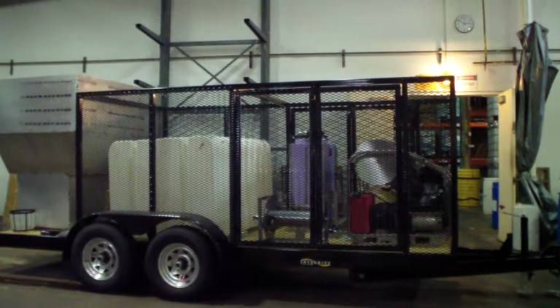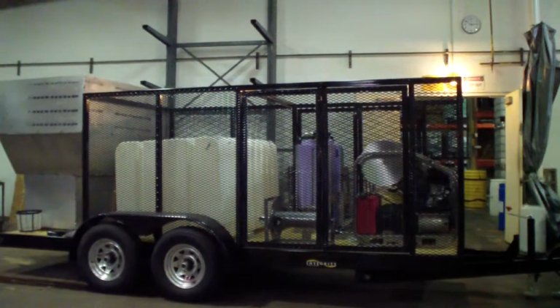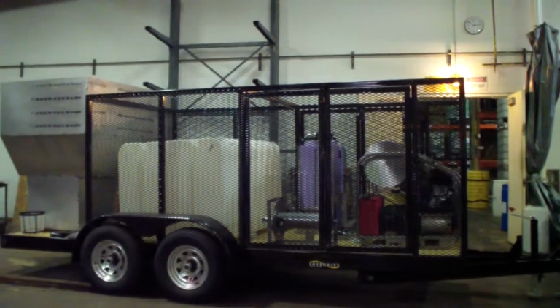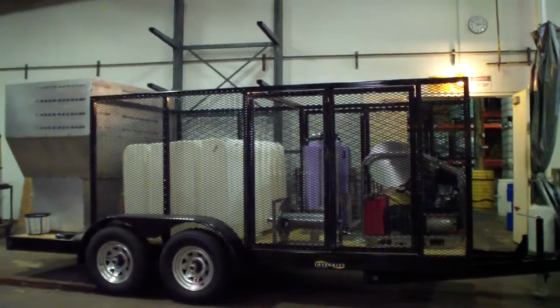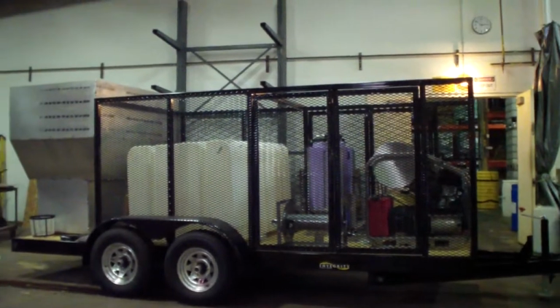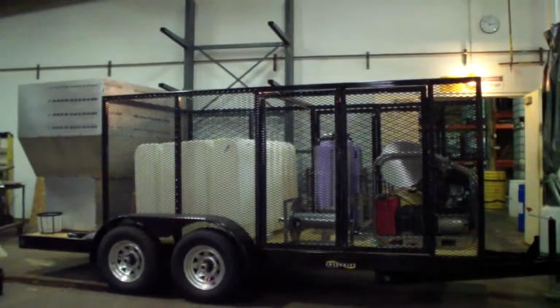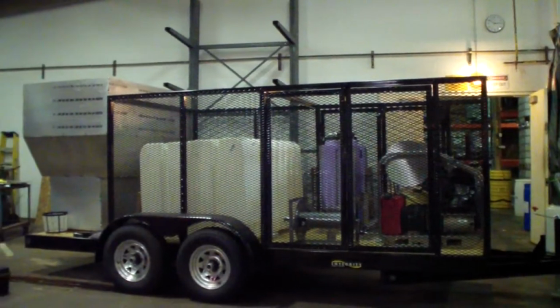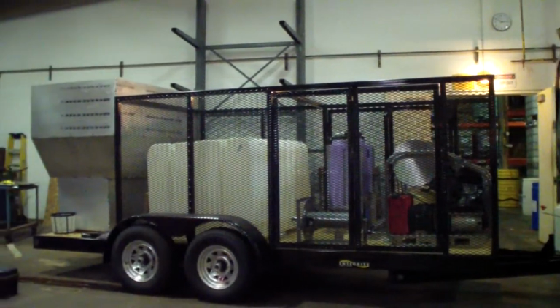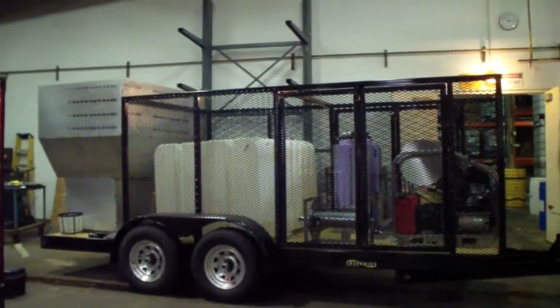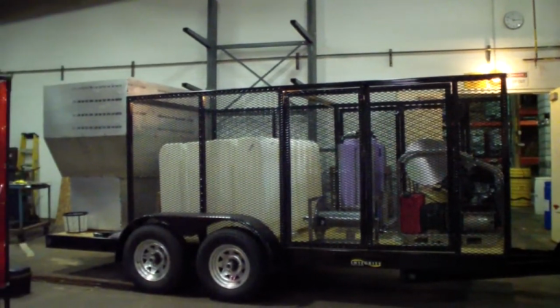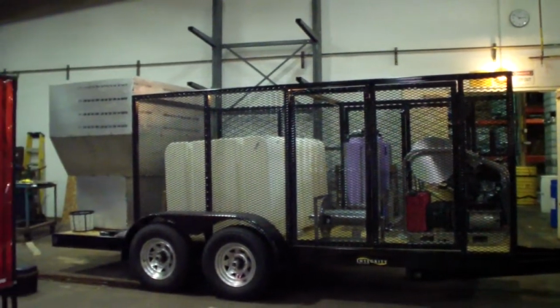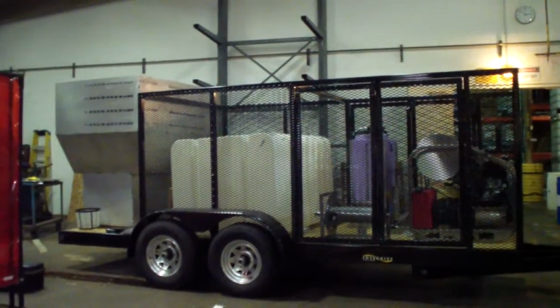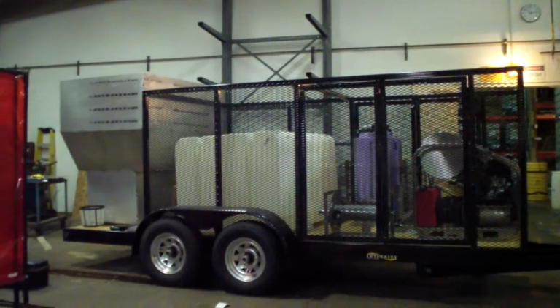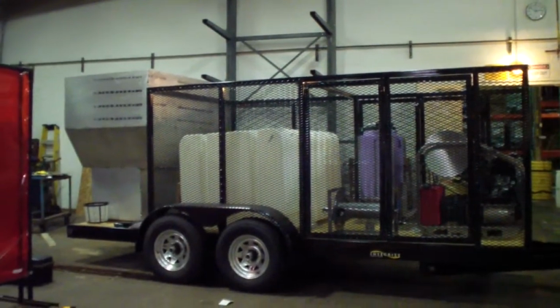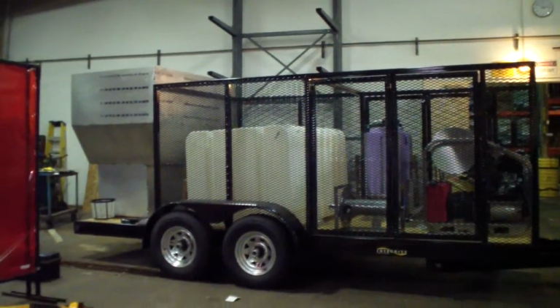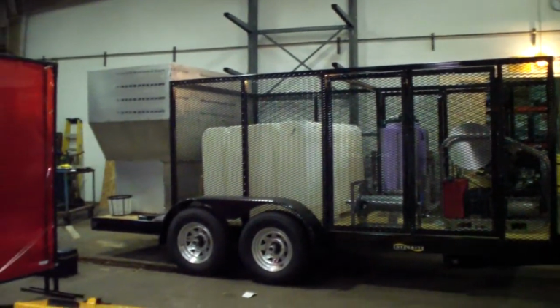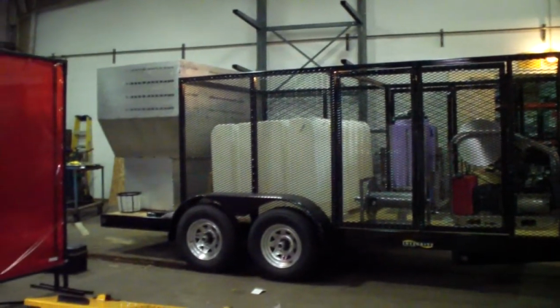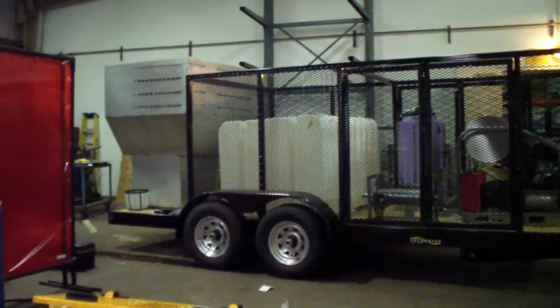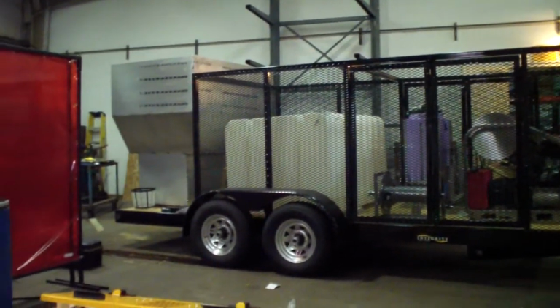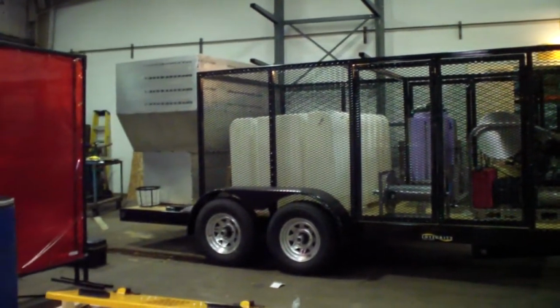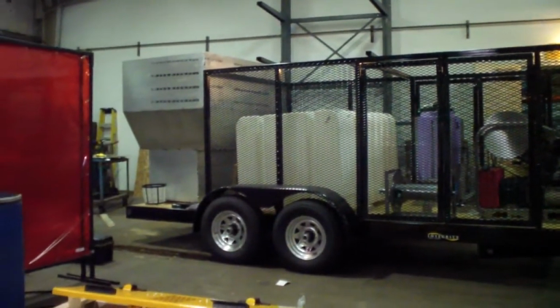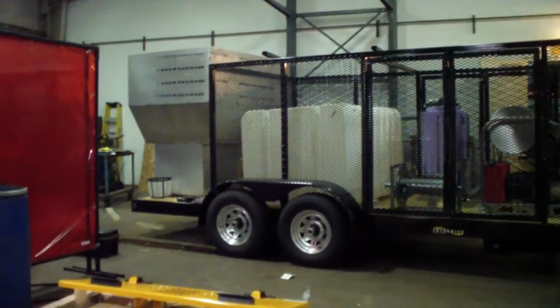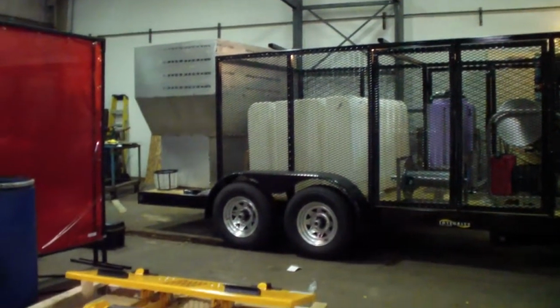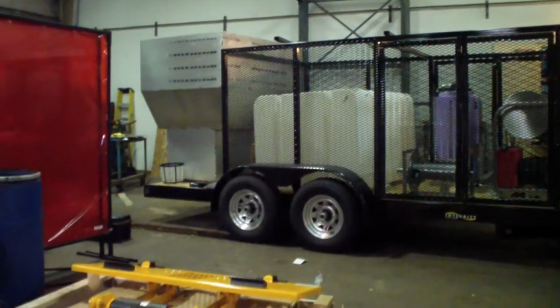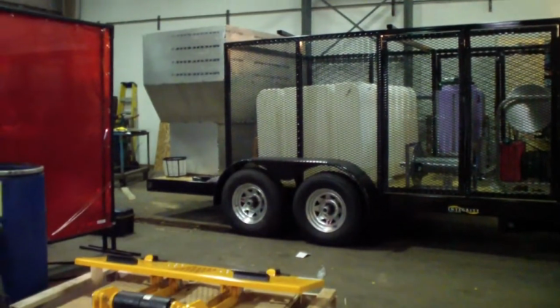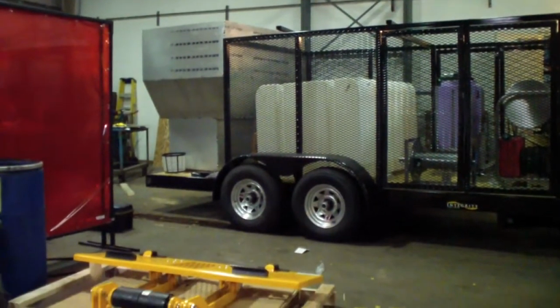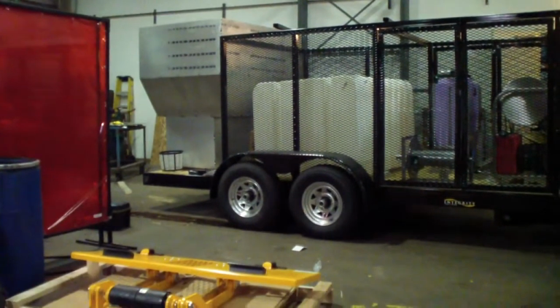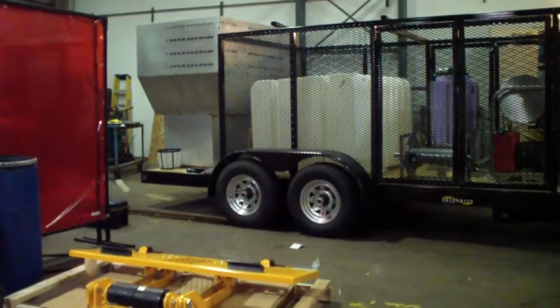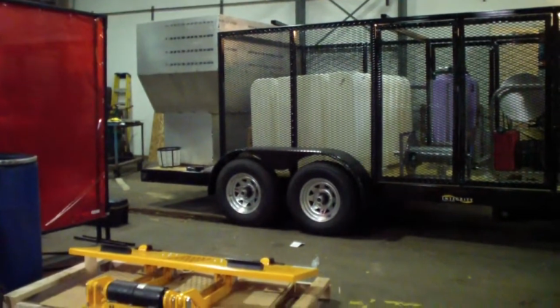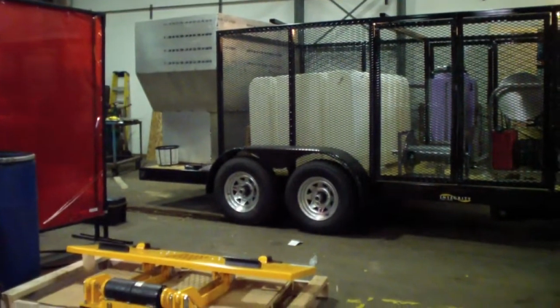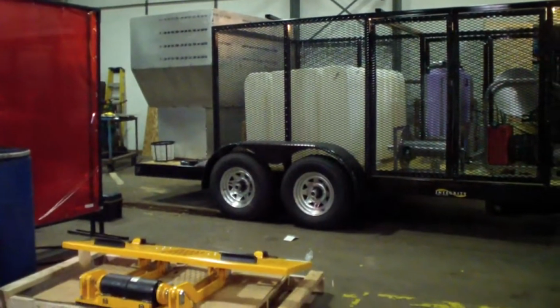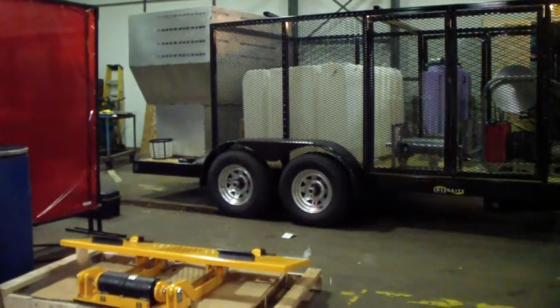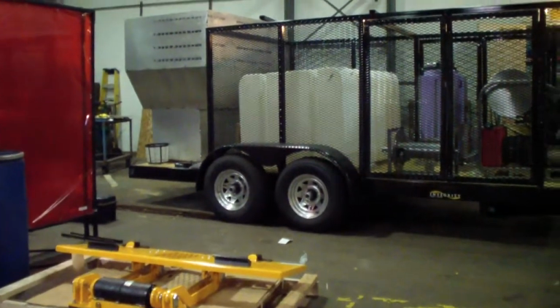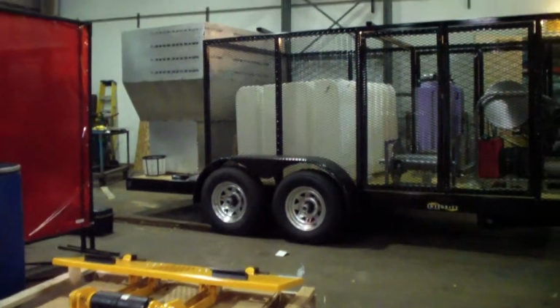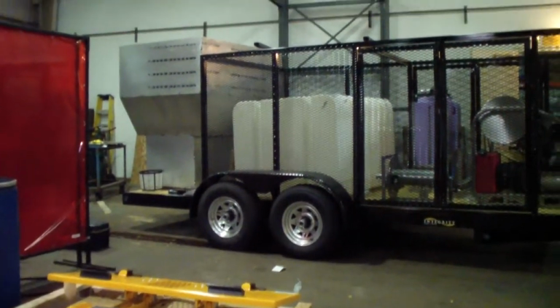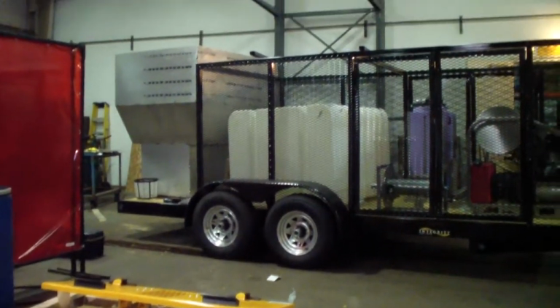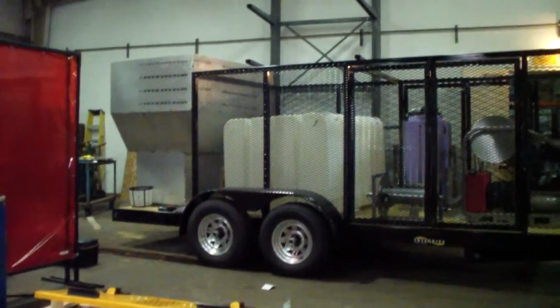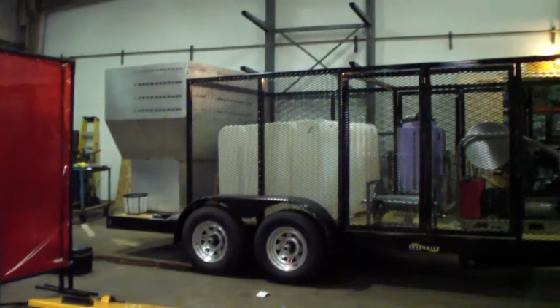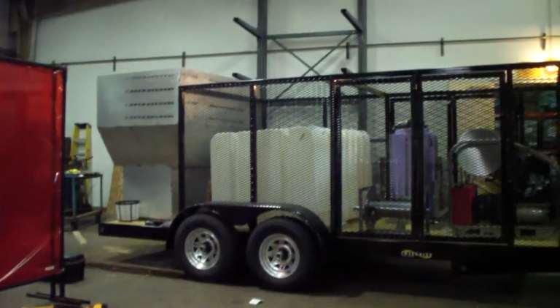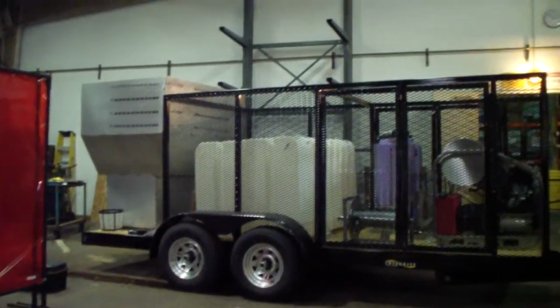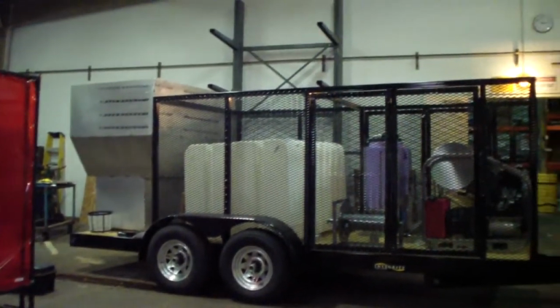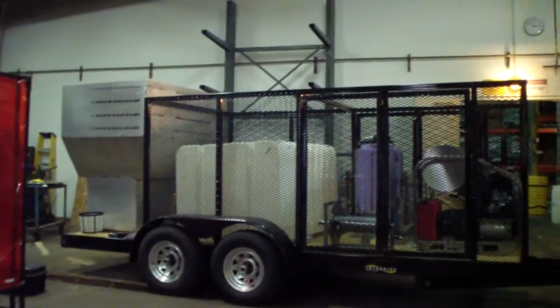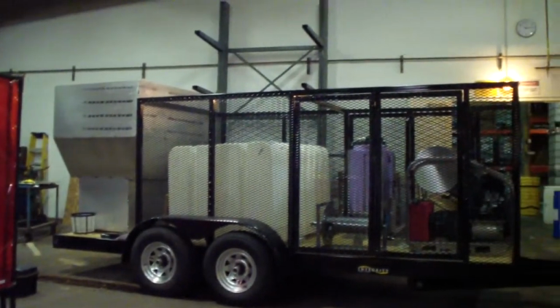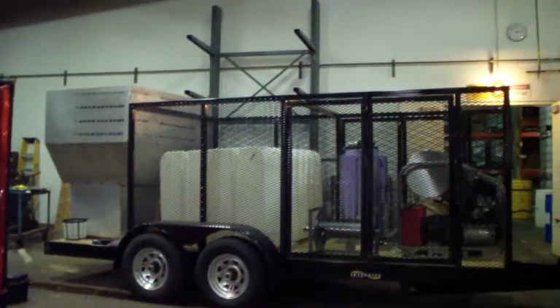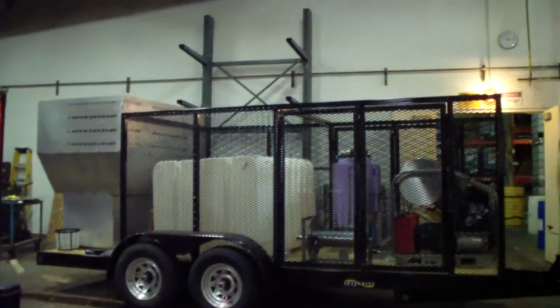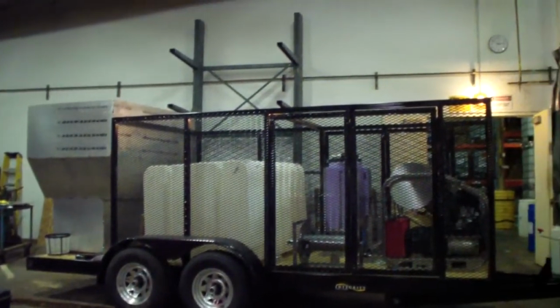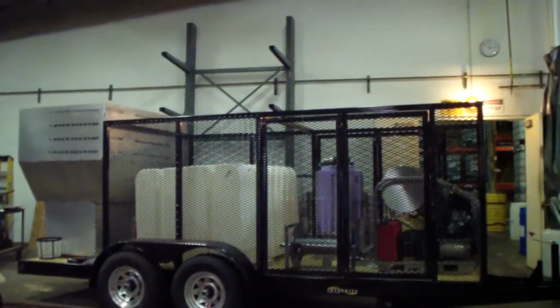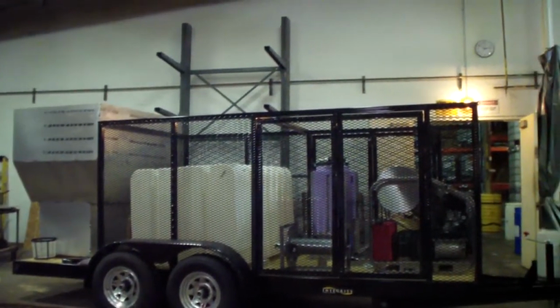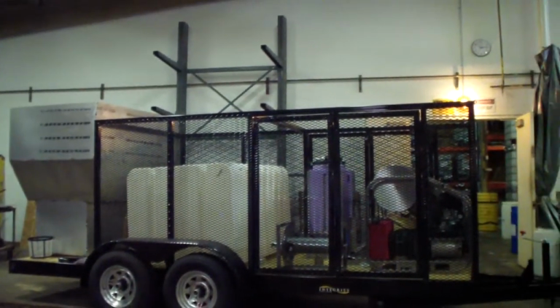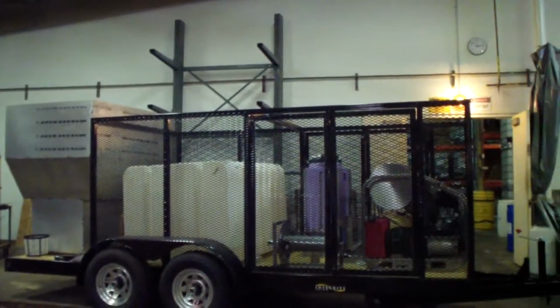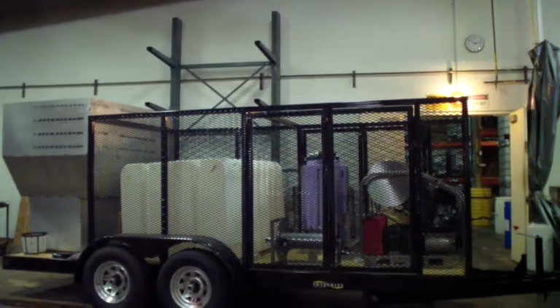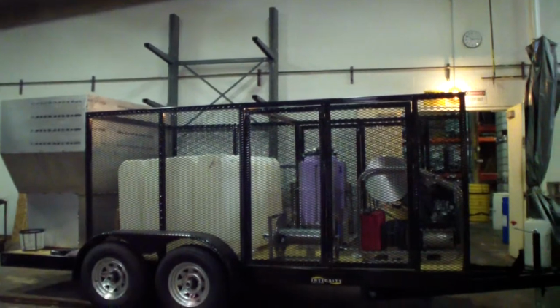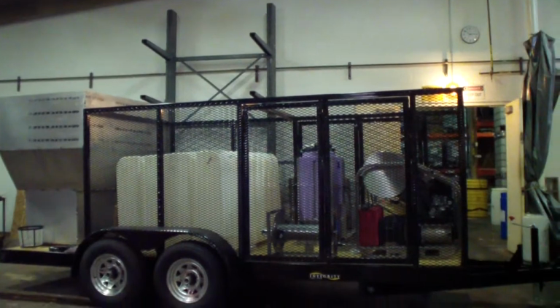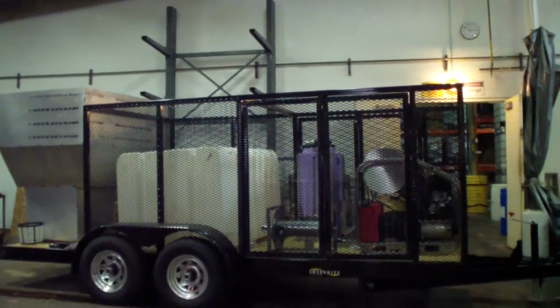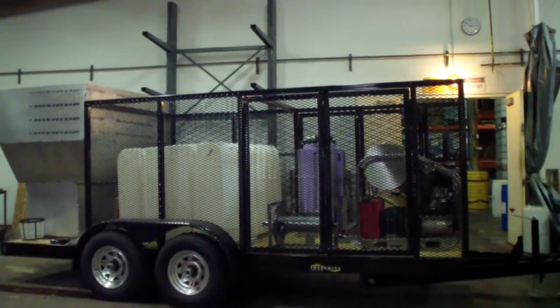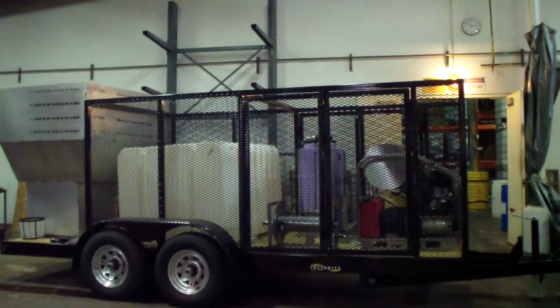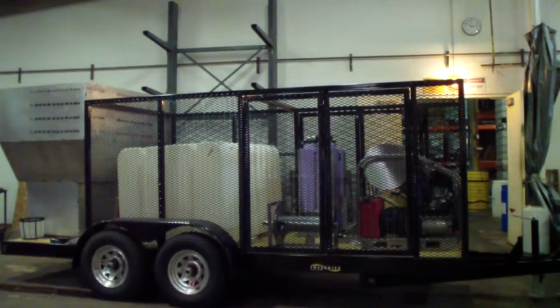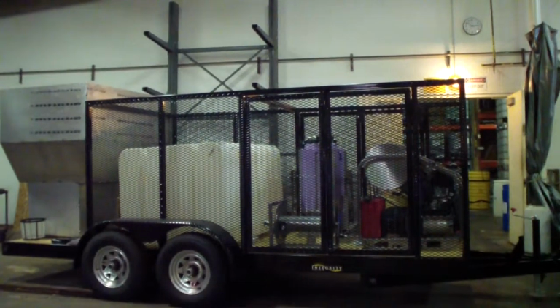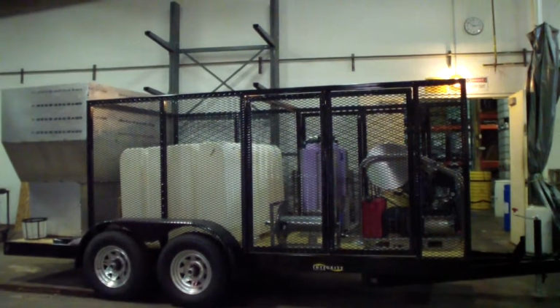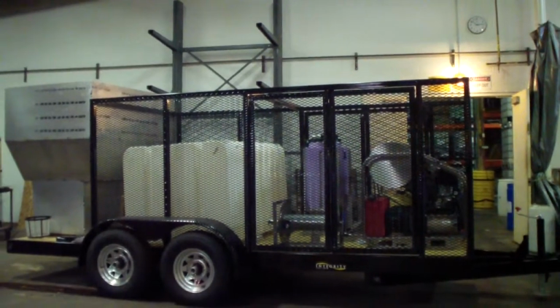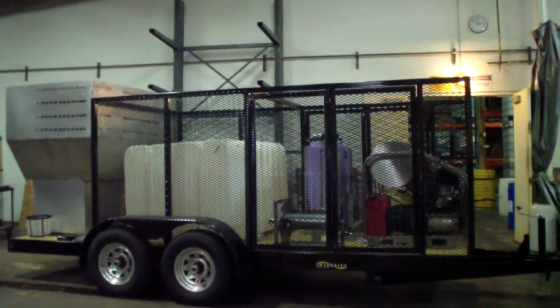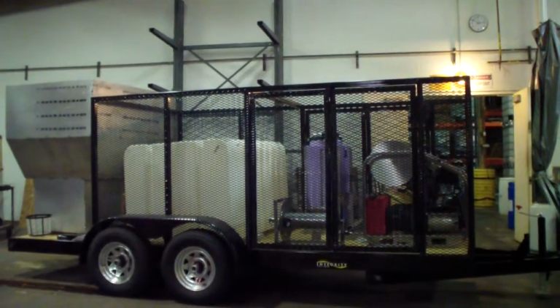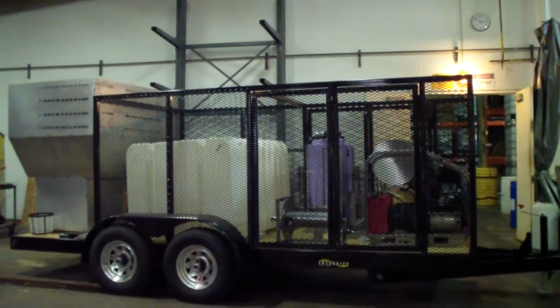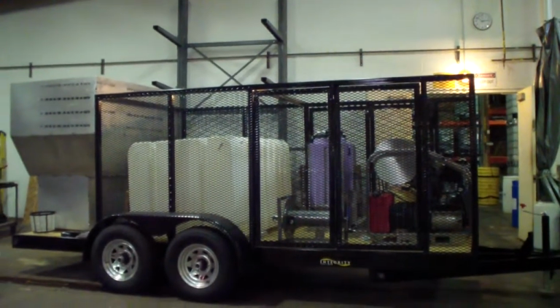Trash bin cleaning system — this is one of four models we're building this month right now, units that we're actually building and sending out the door.